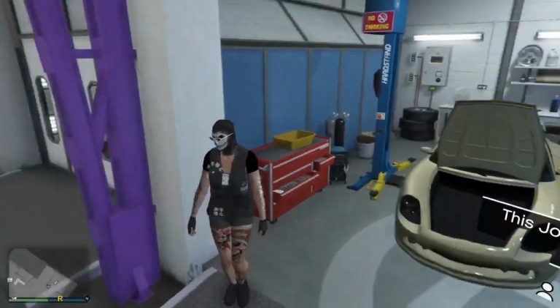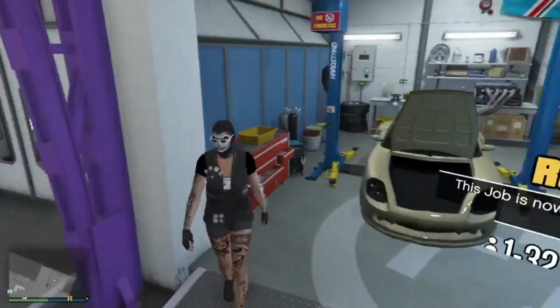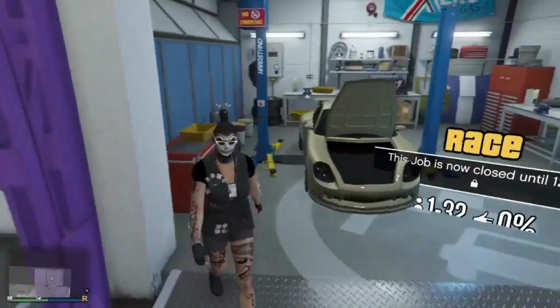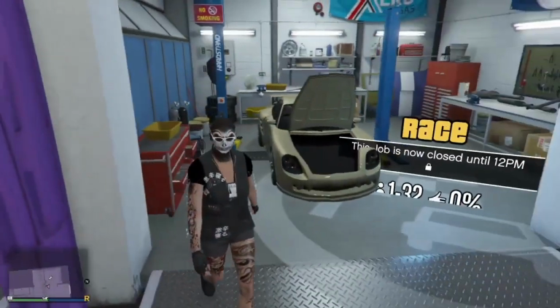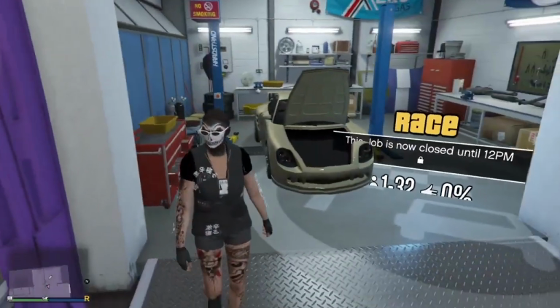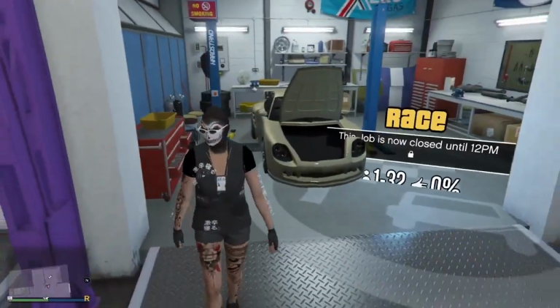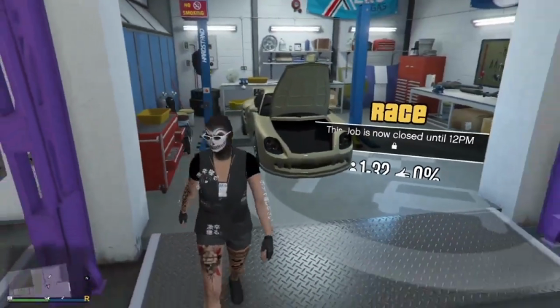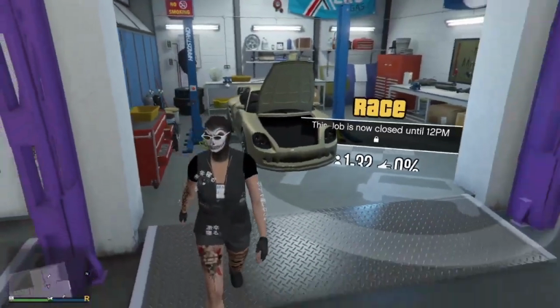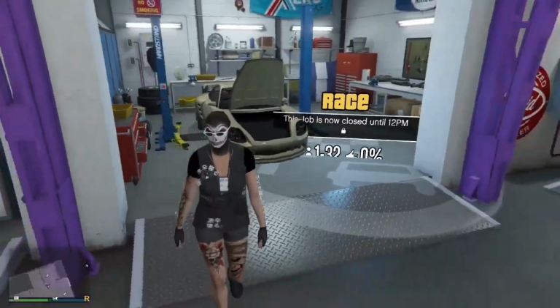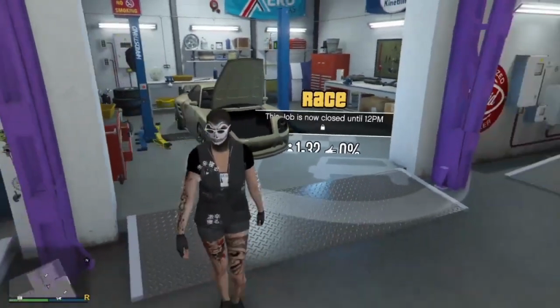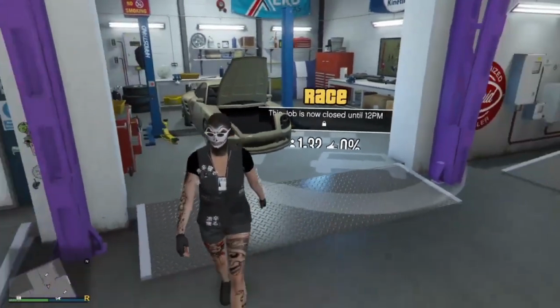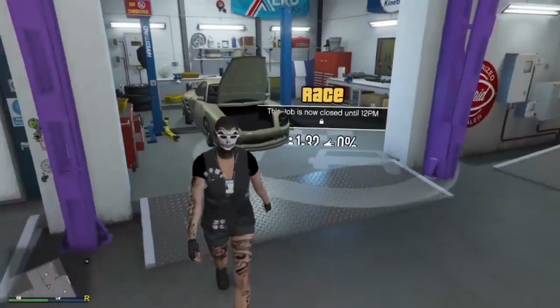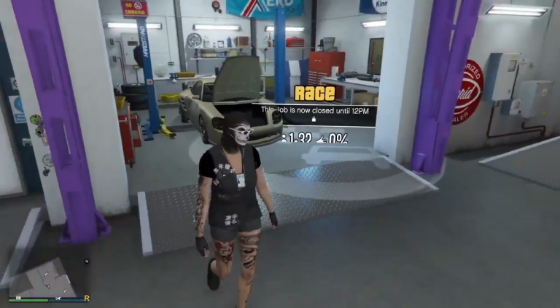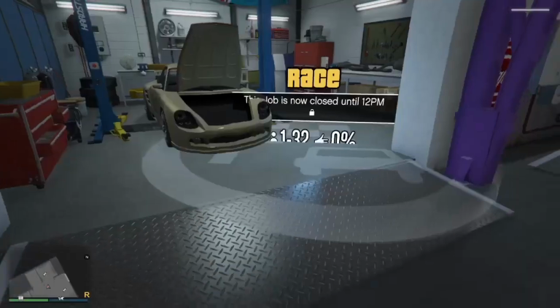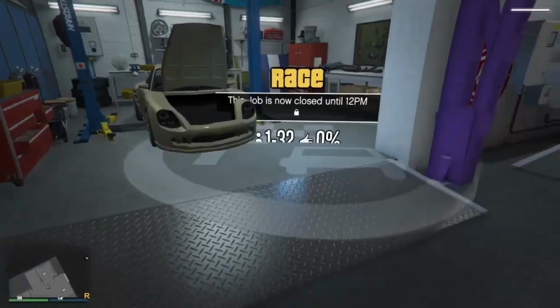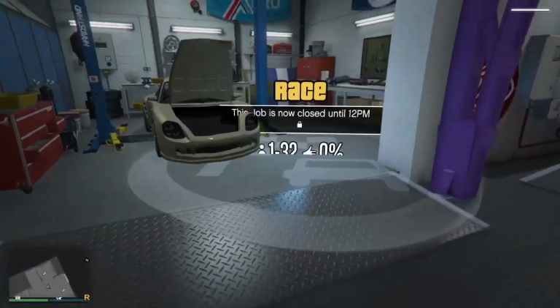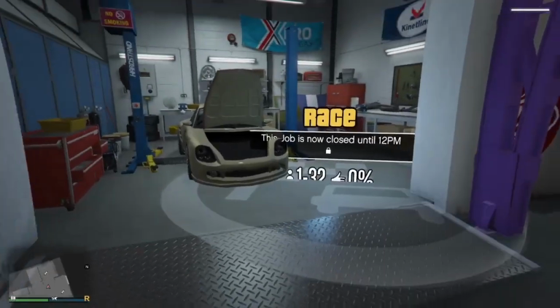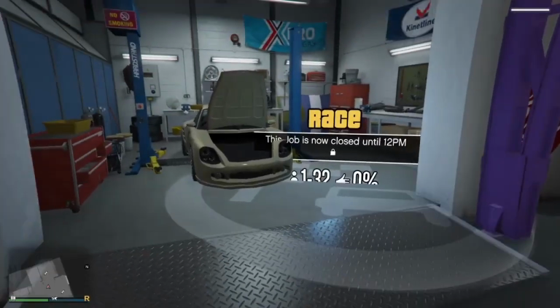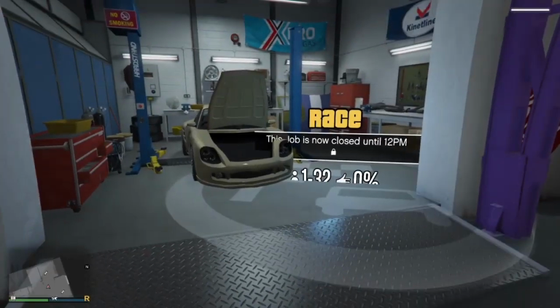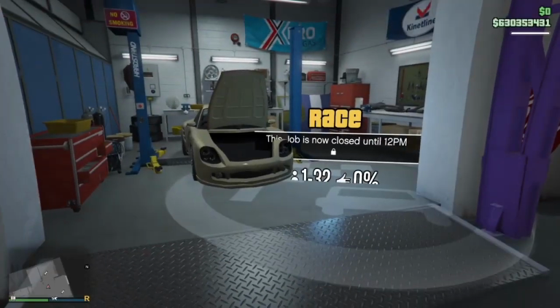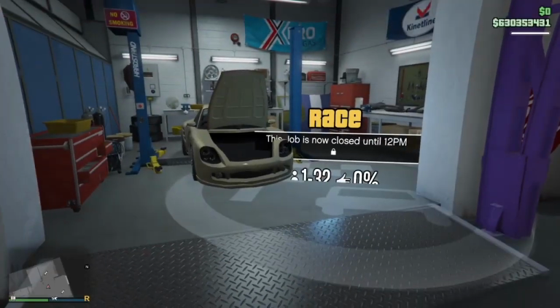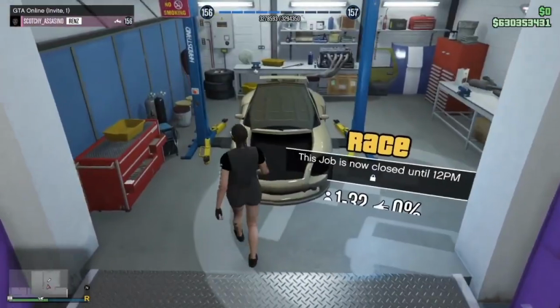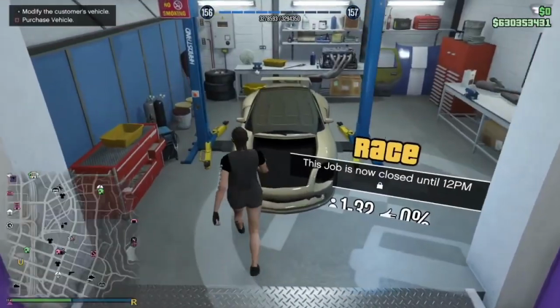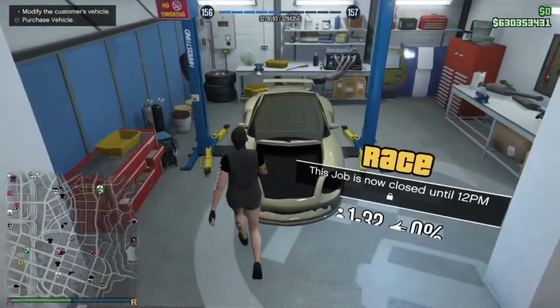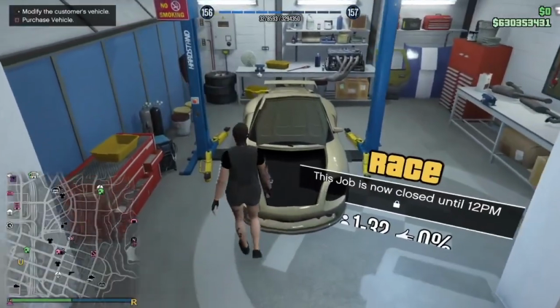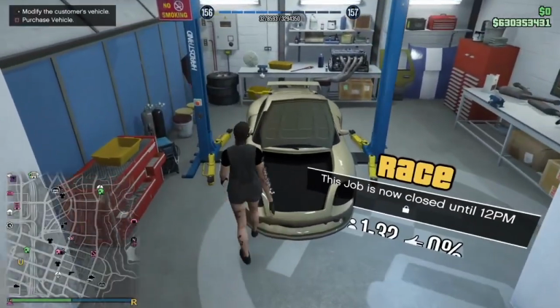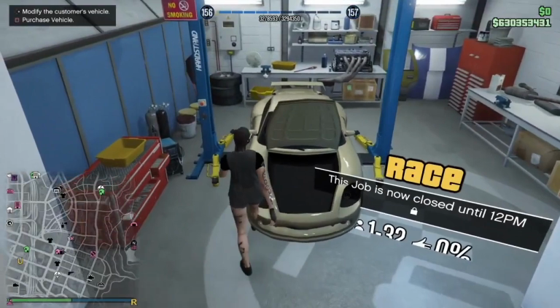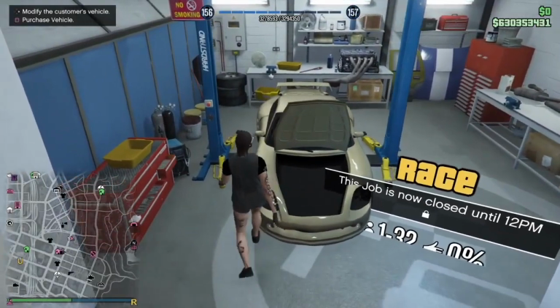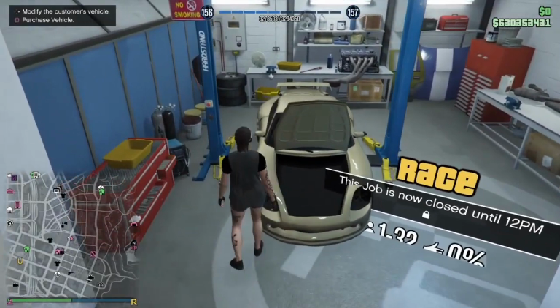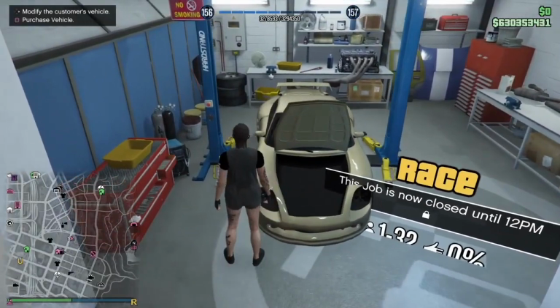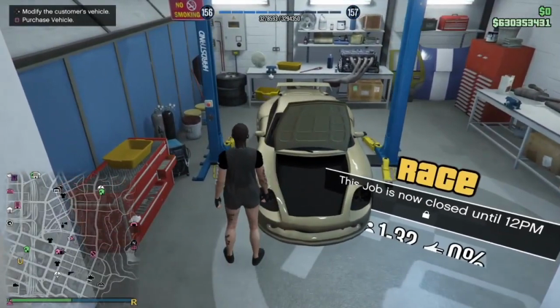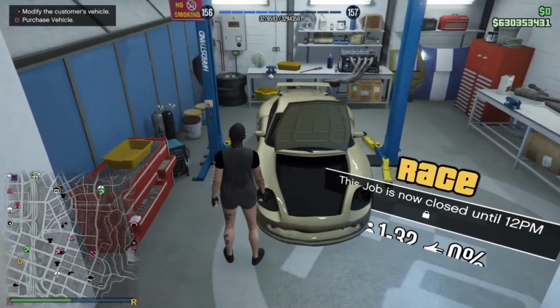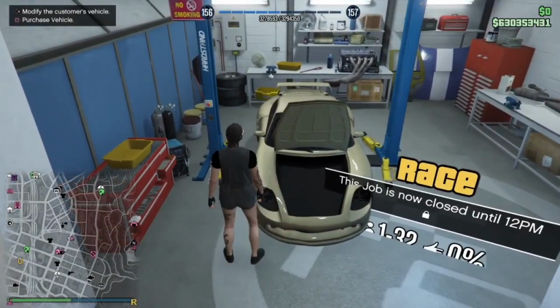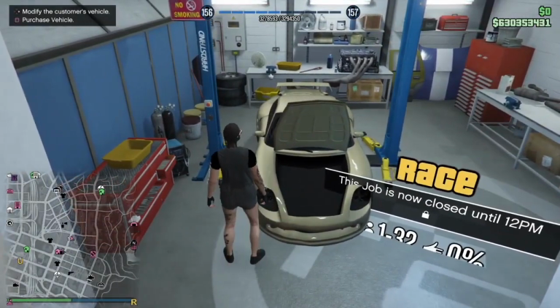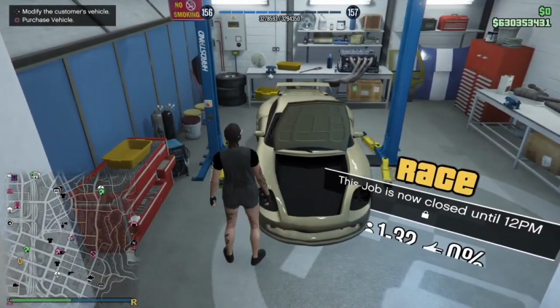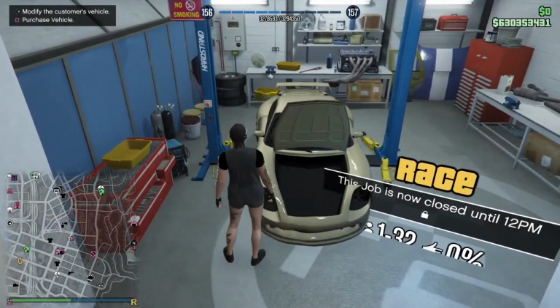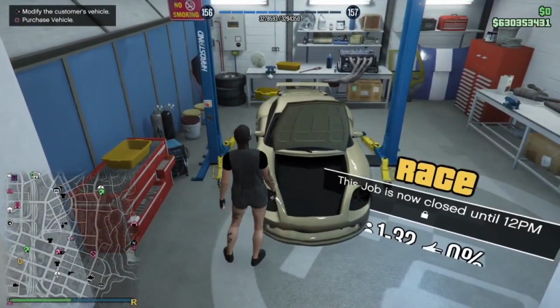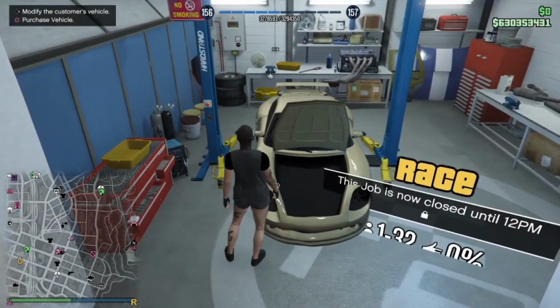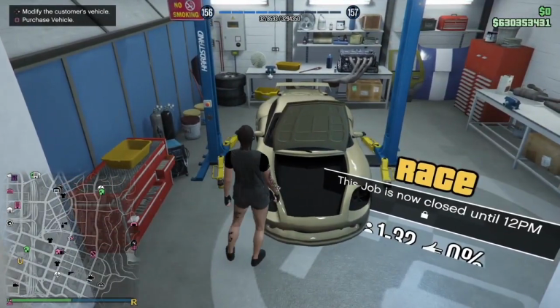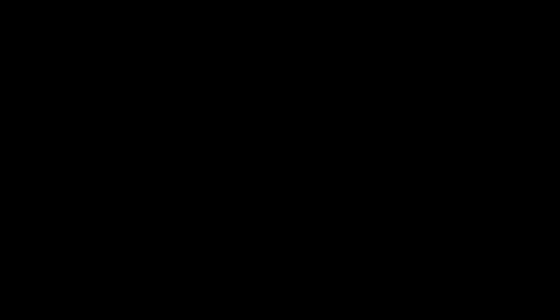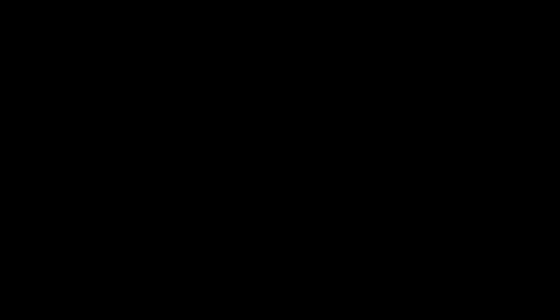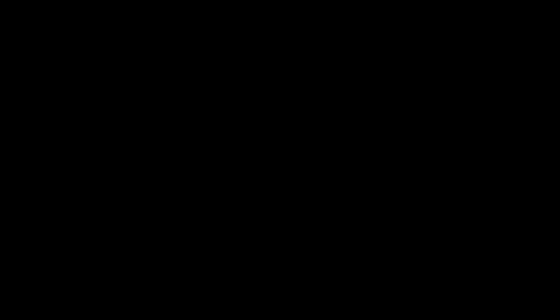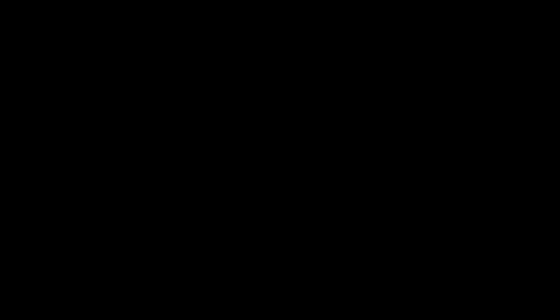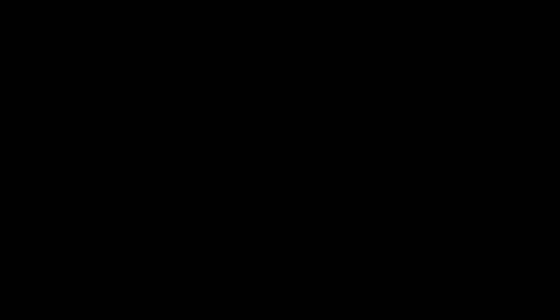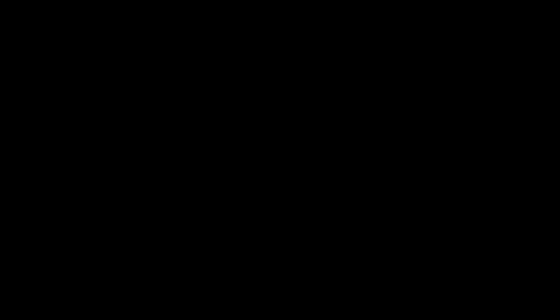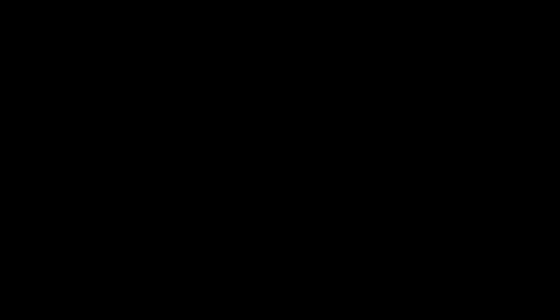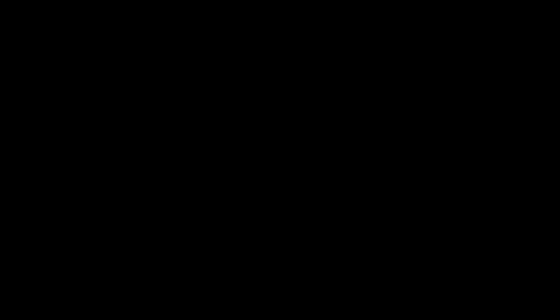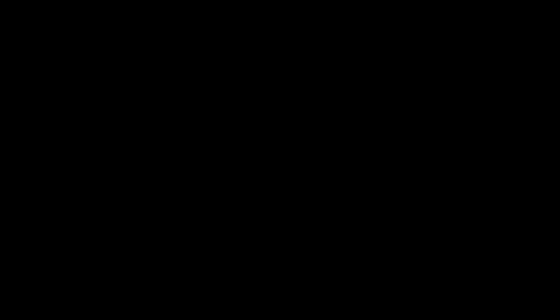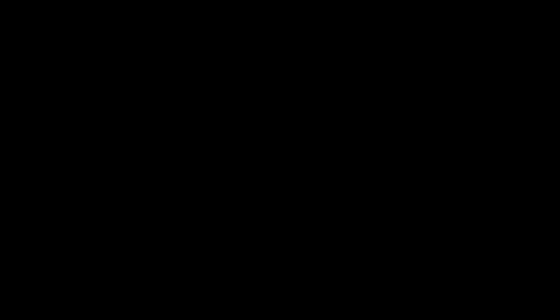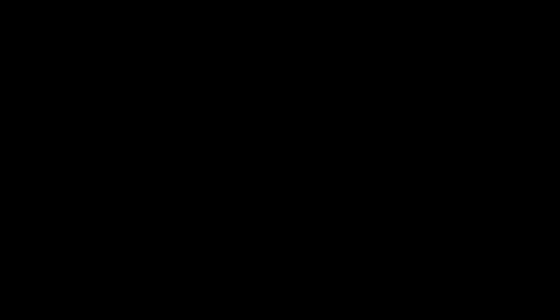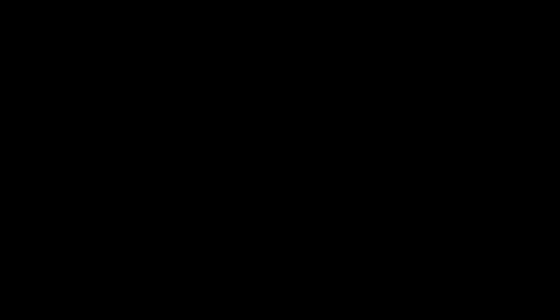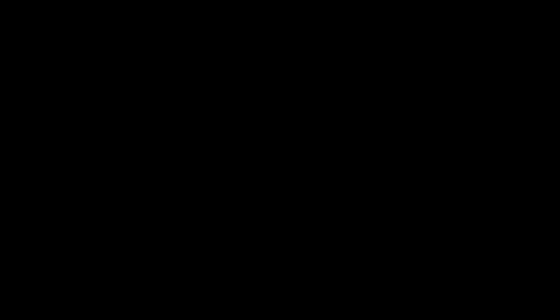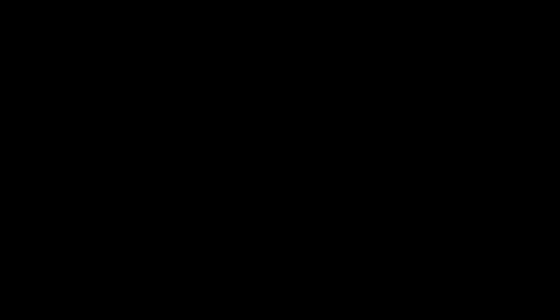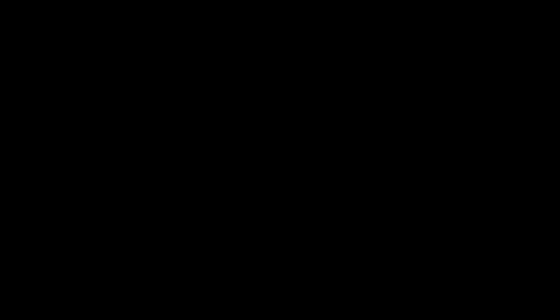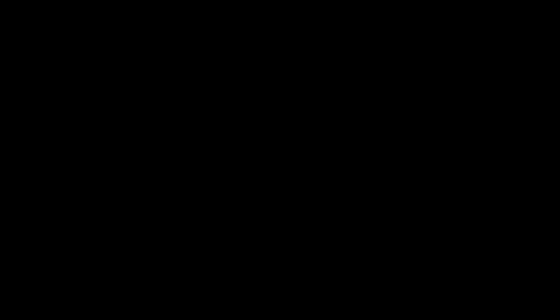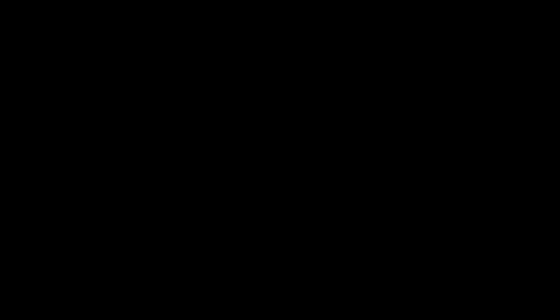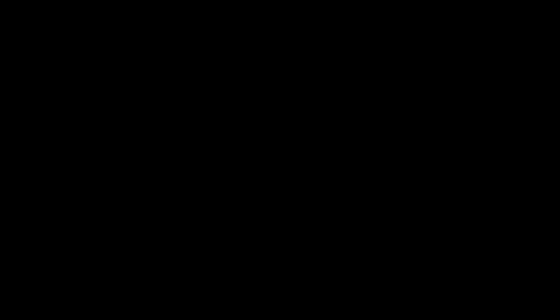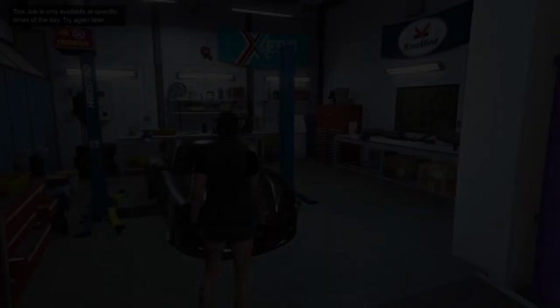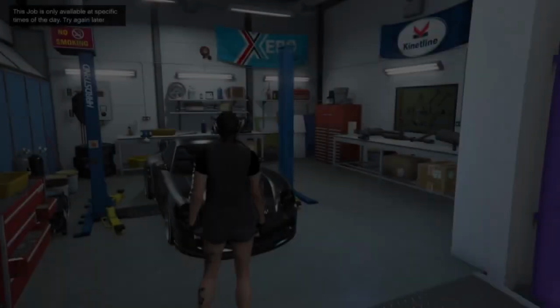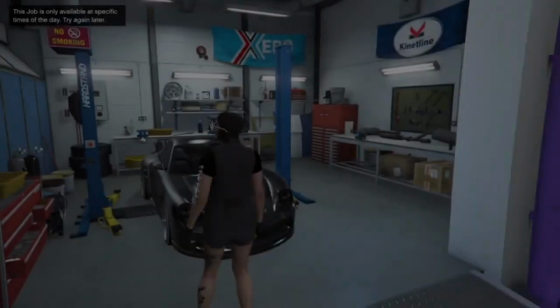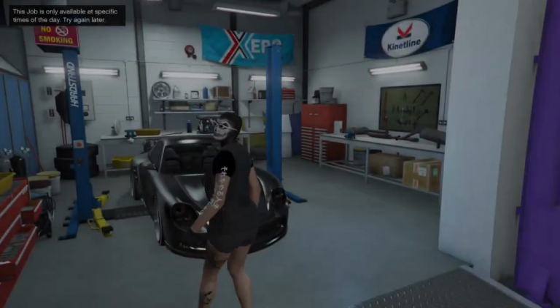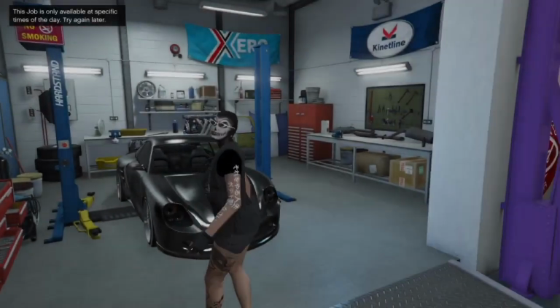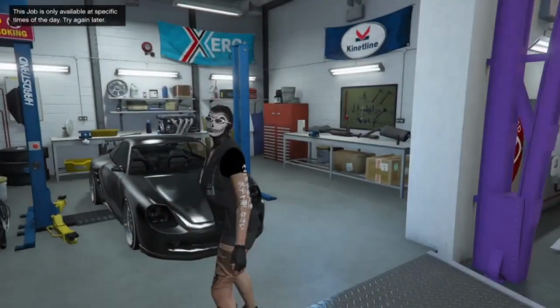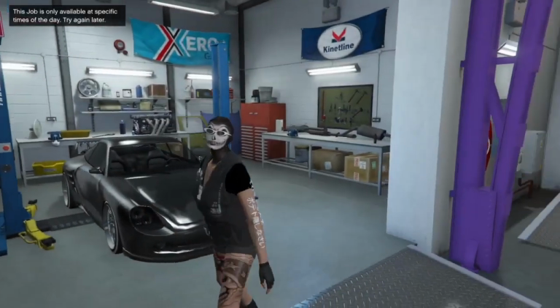As you can see, you can now see the job. Go ahead and make sure you're in the circle, then press right on the d-pad to modify your service car.